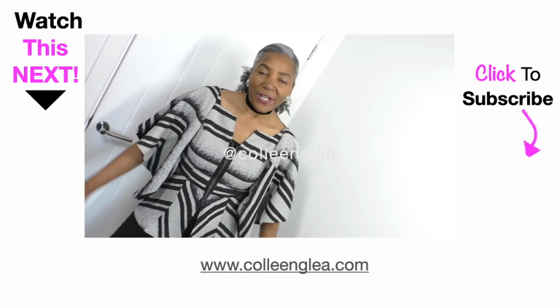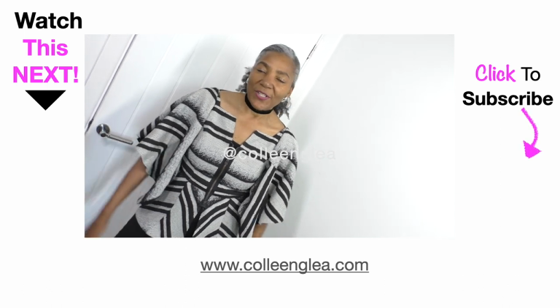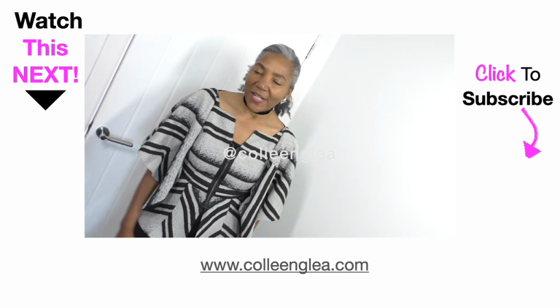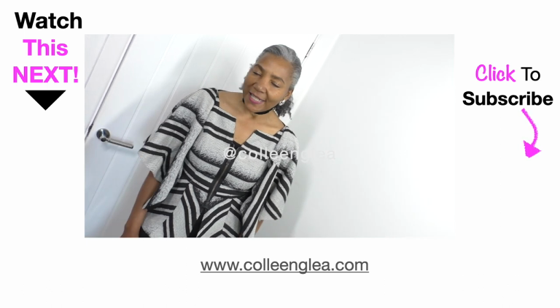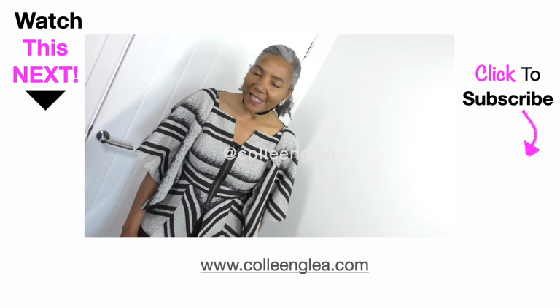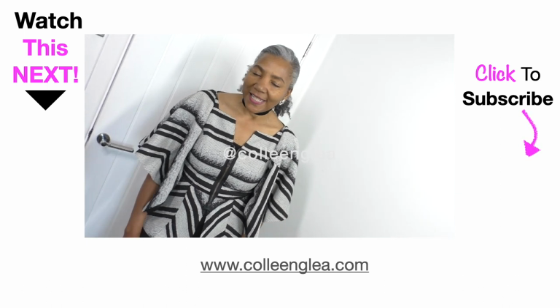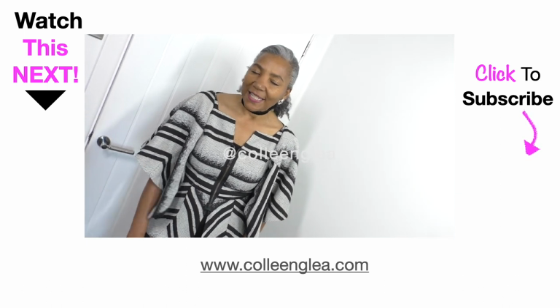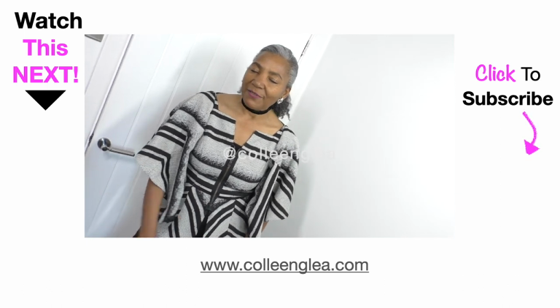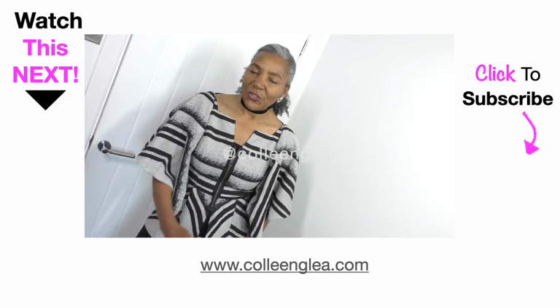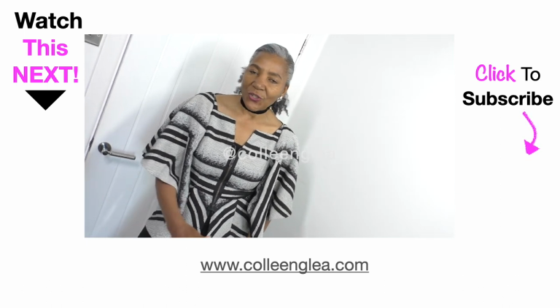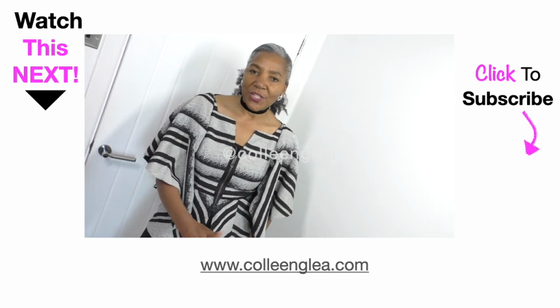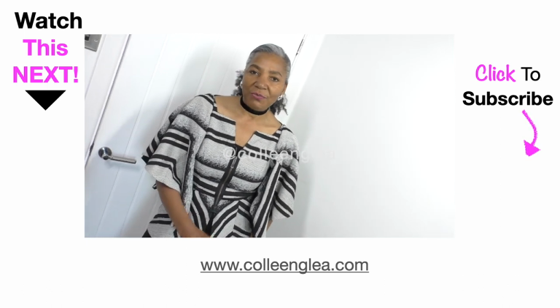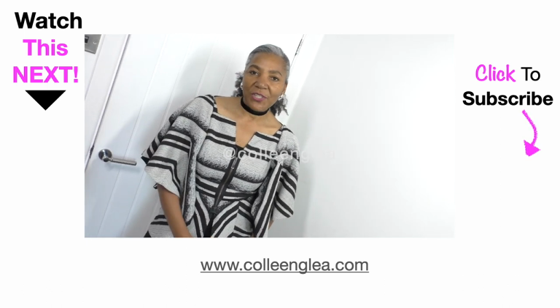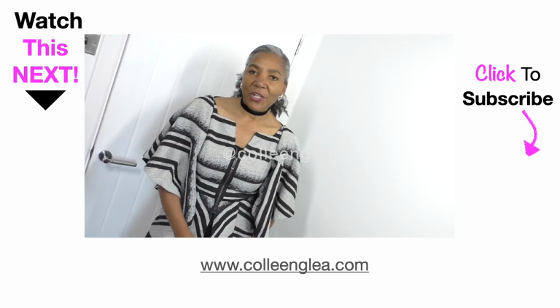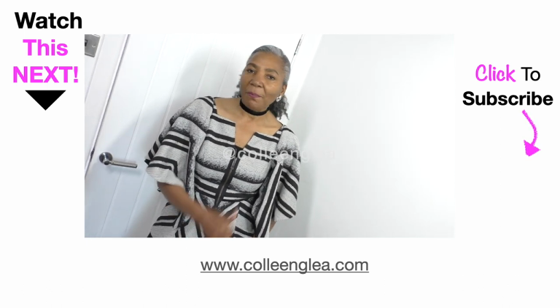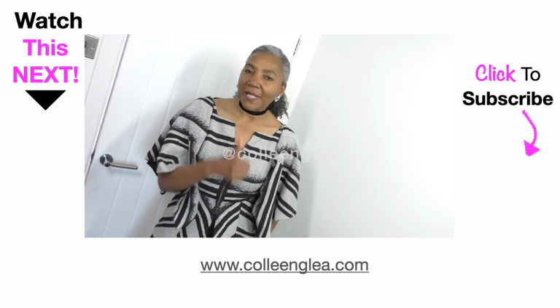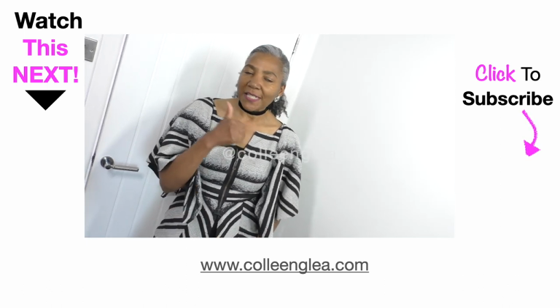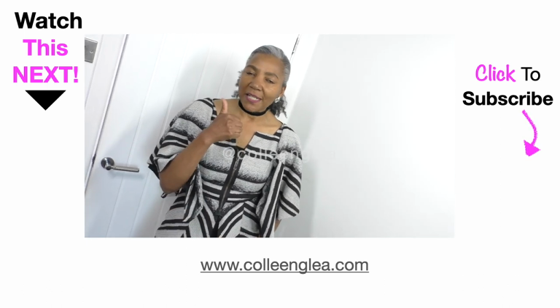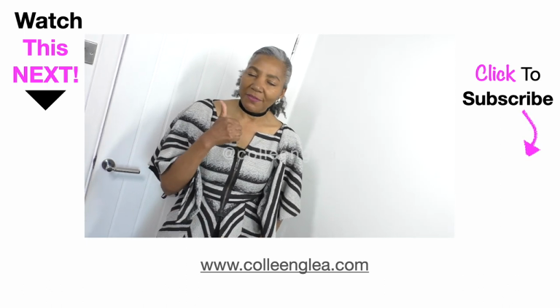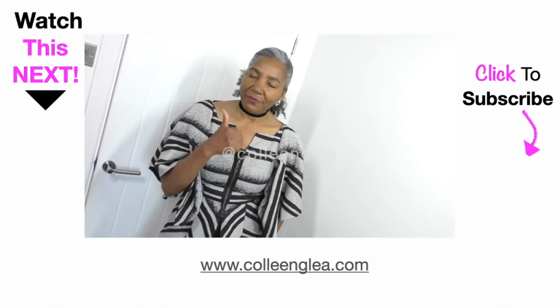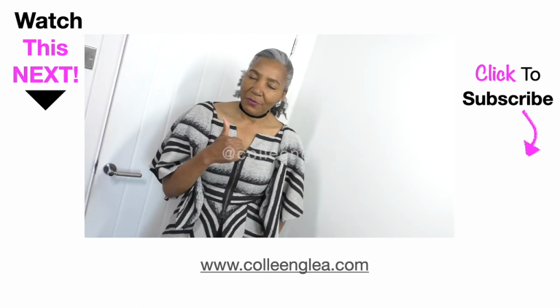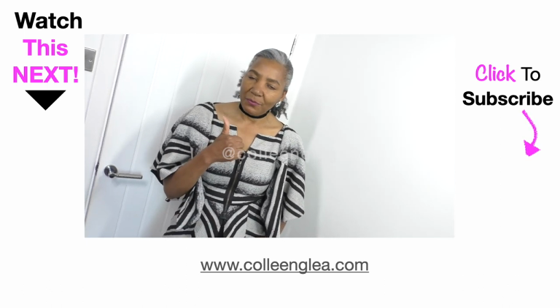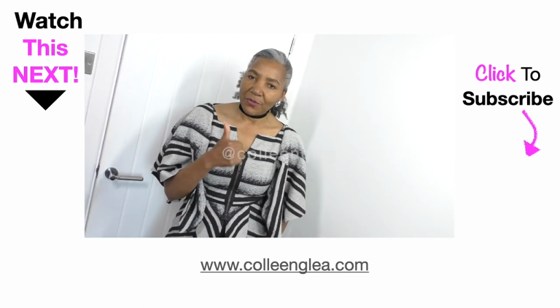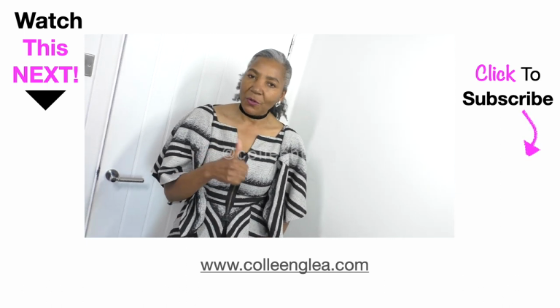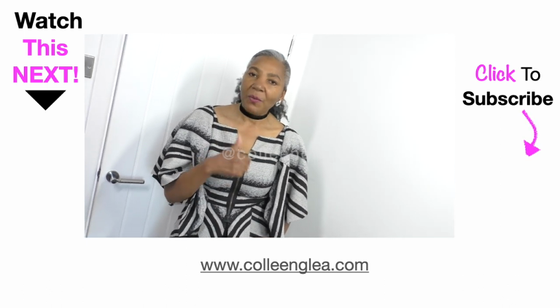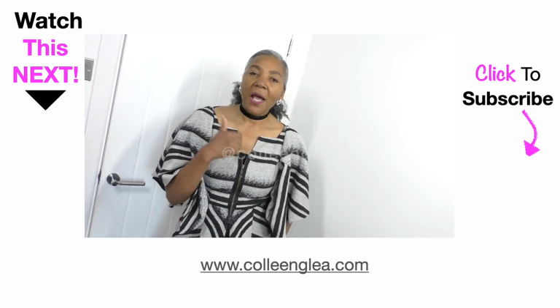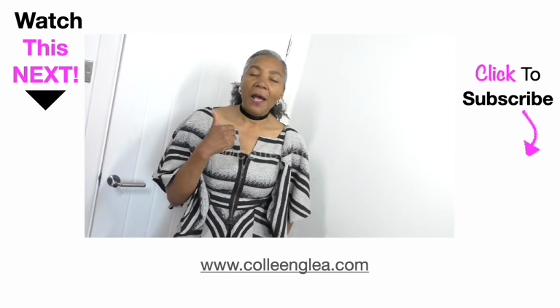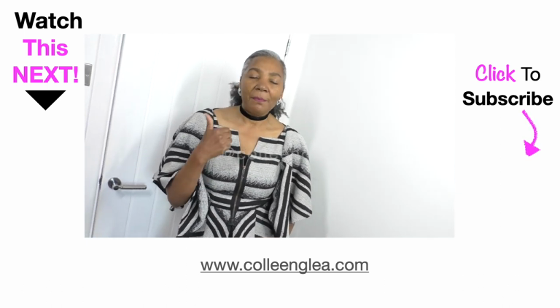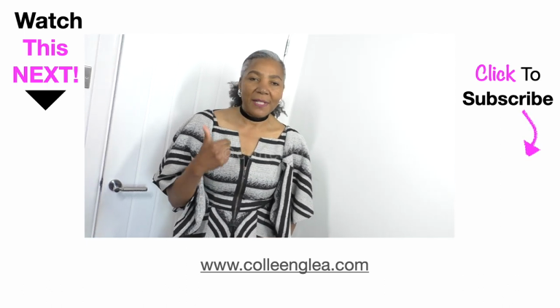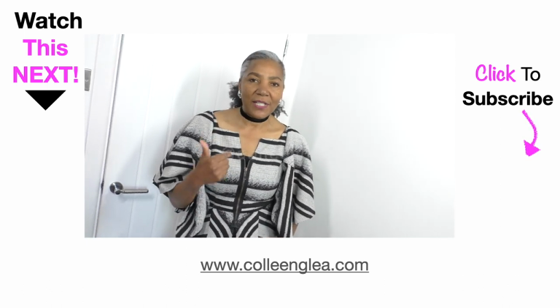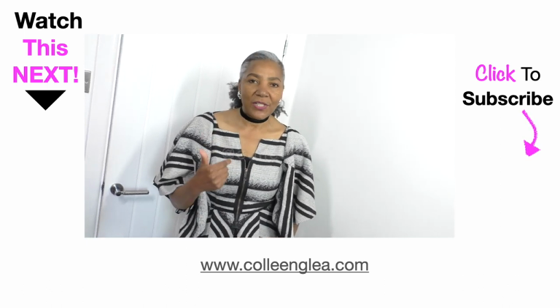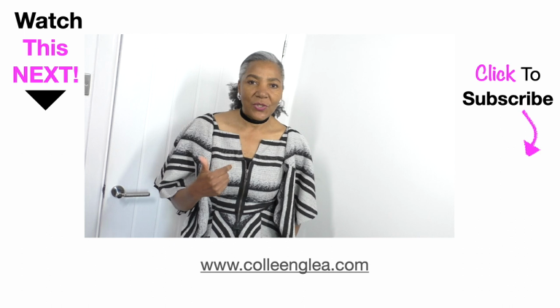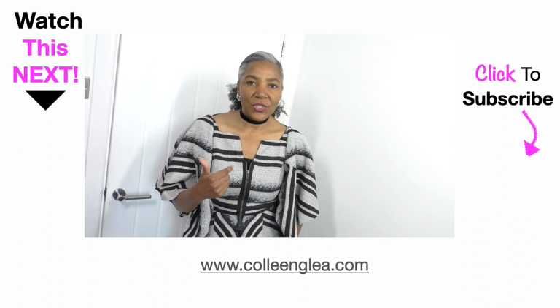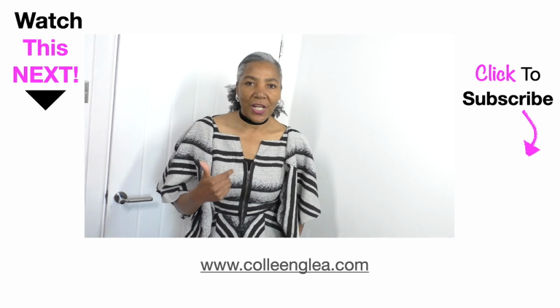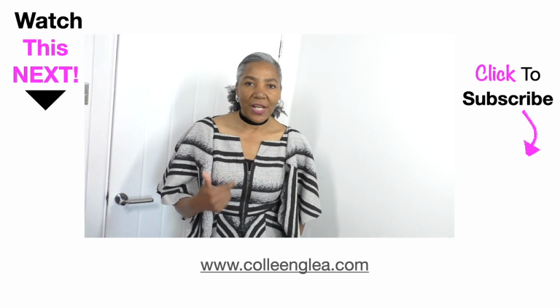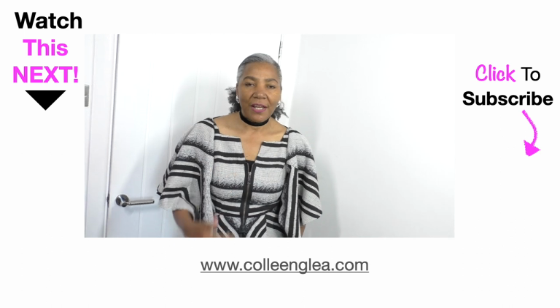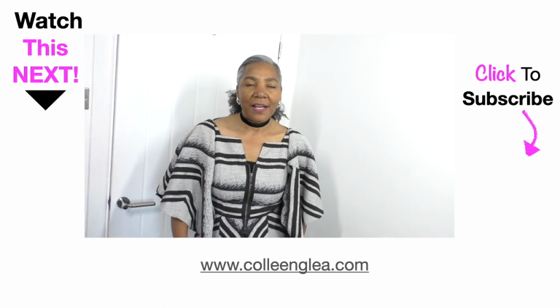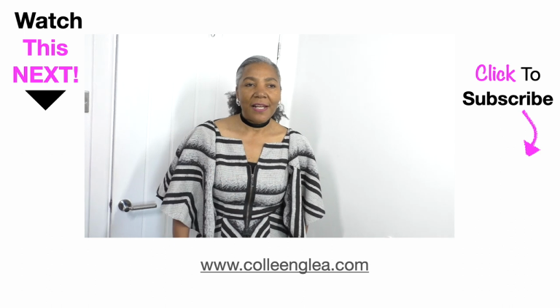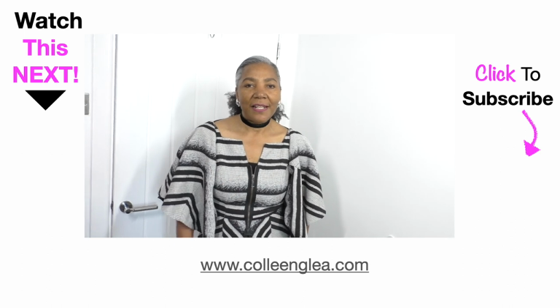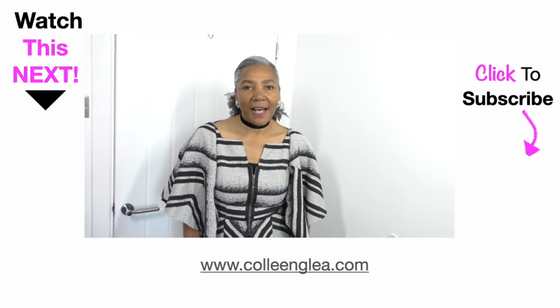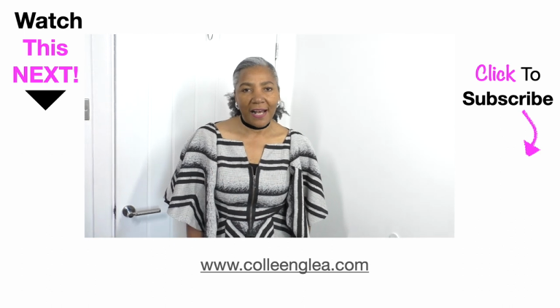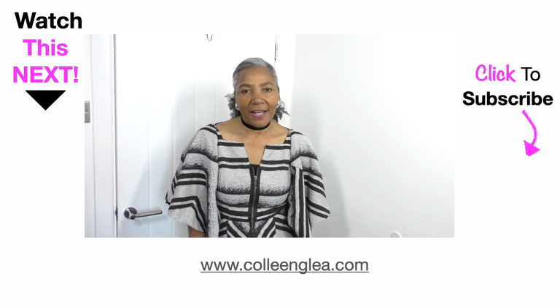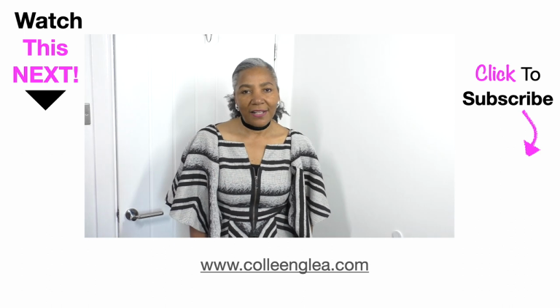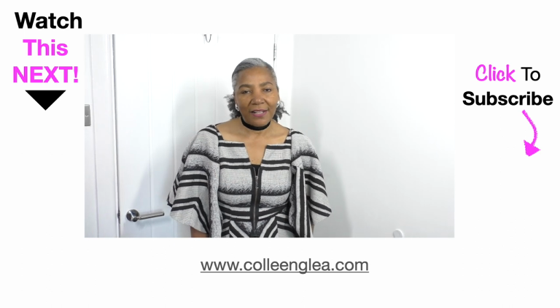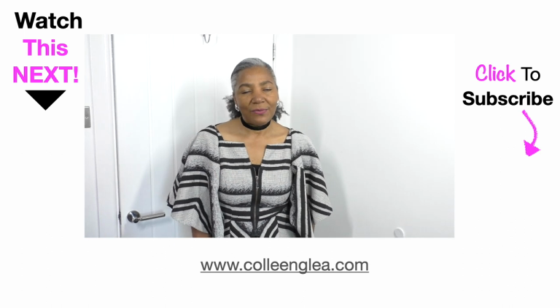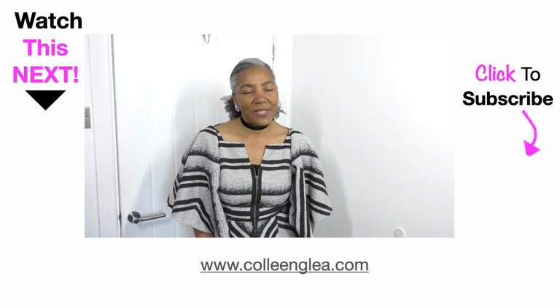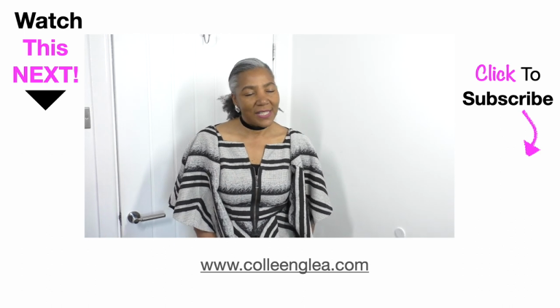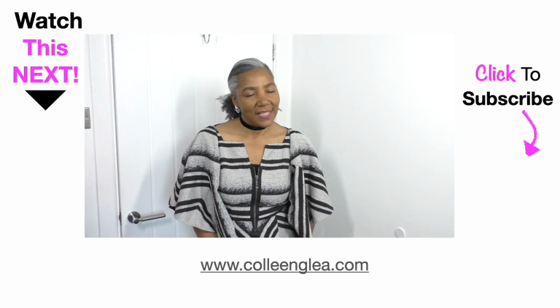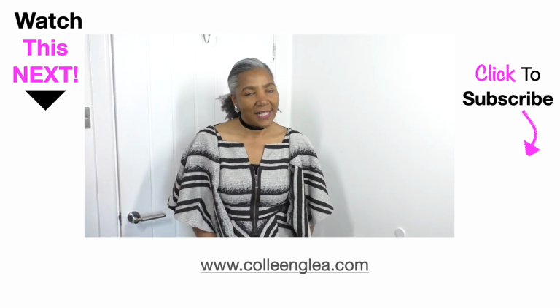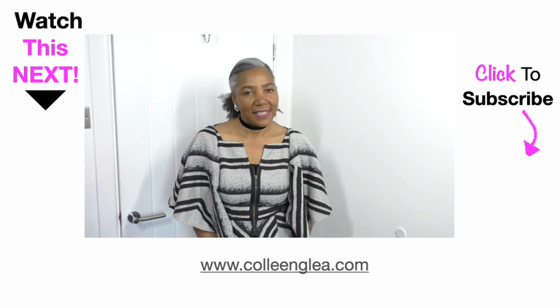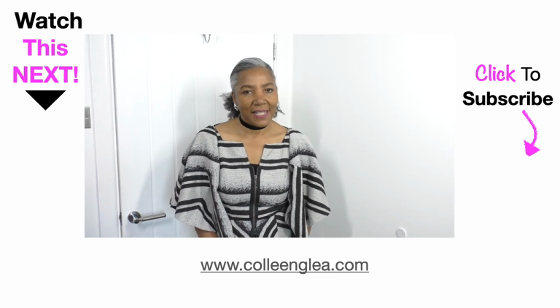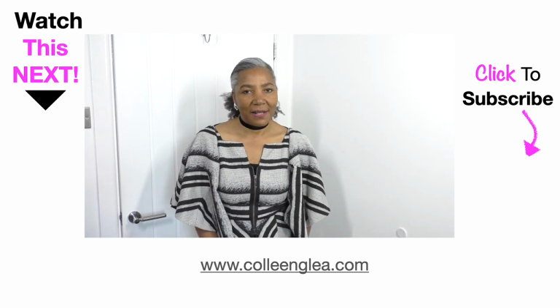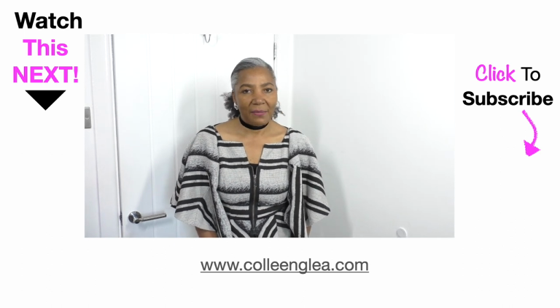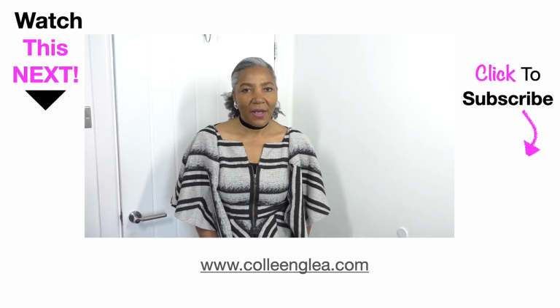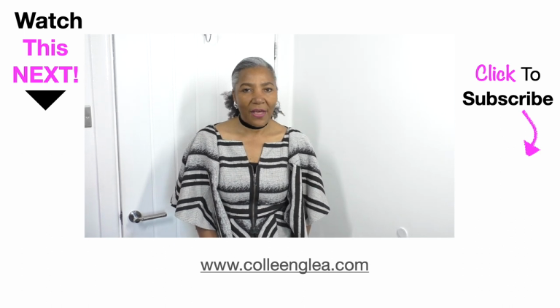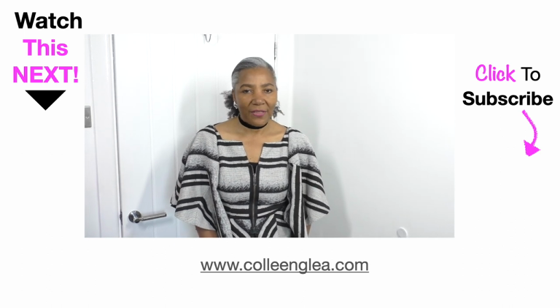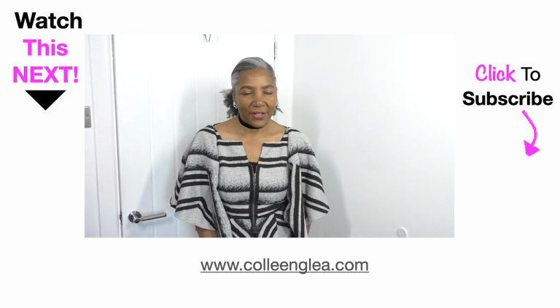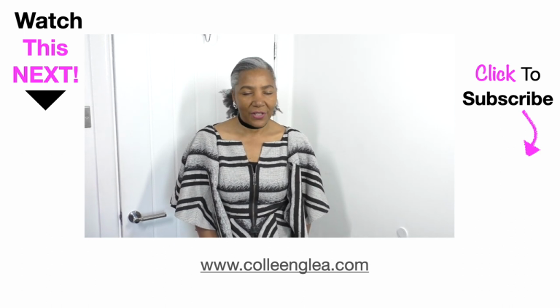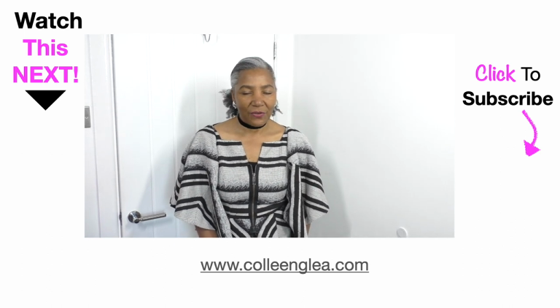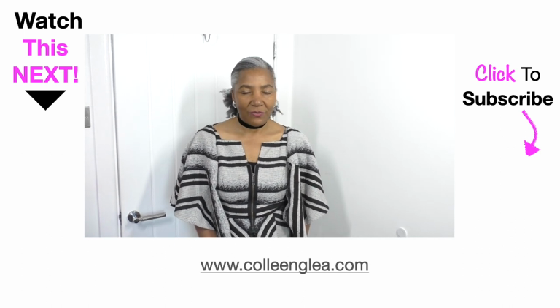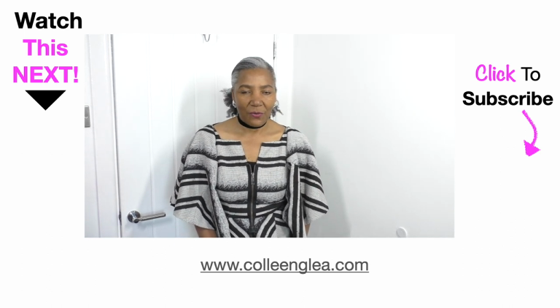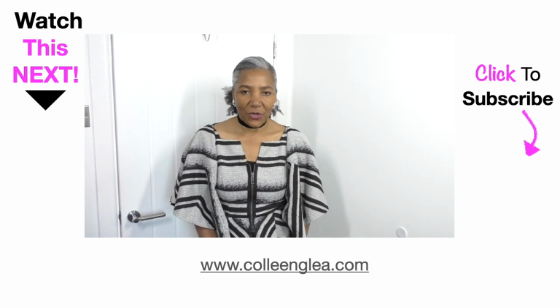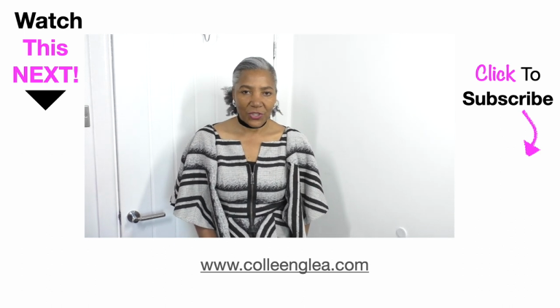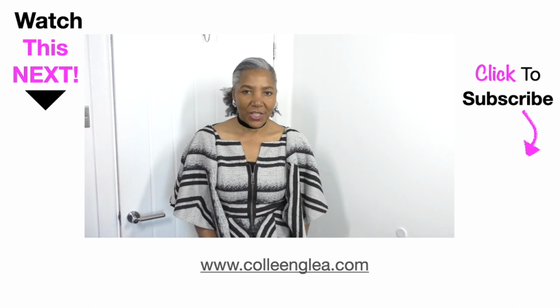If you enjoyed this video, please give it a thumbs up and please do share. I will see you next time. Thank you for watching.